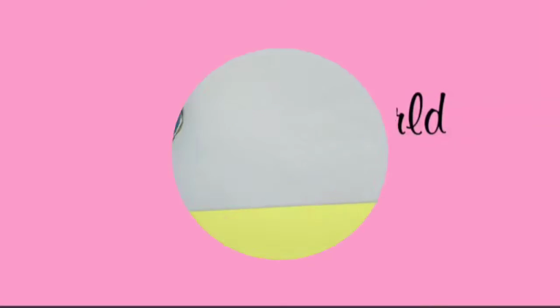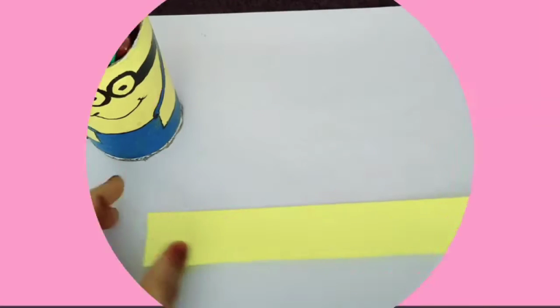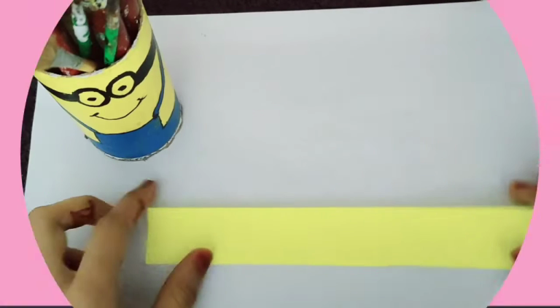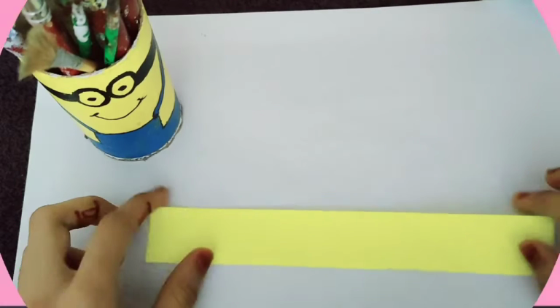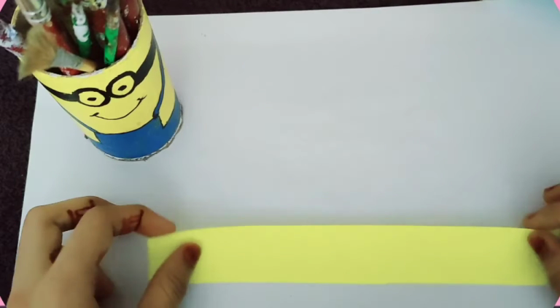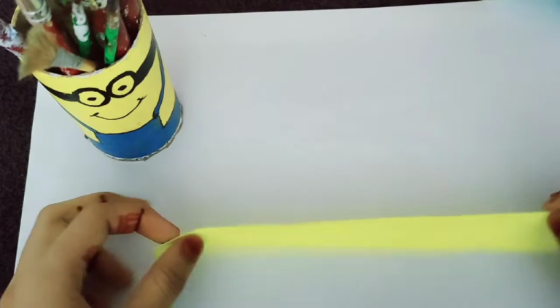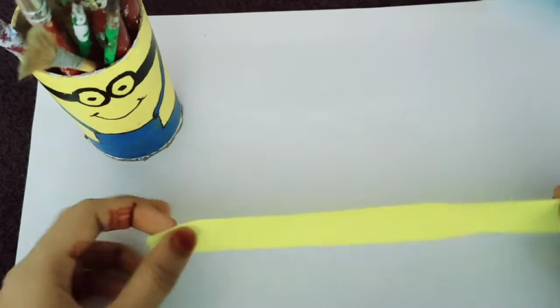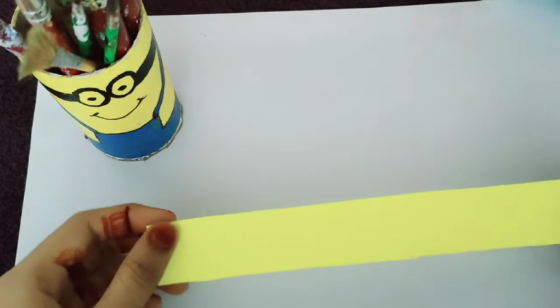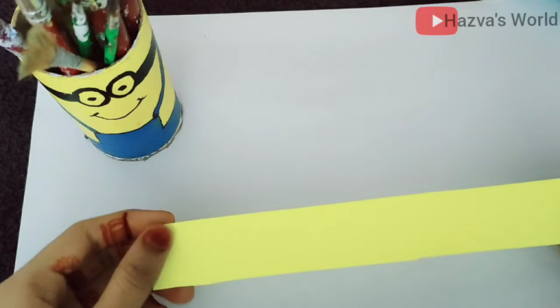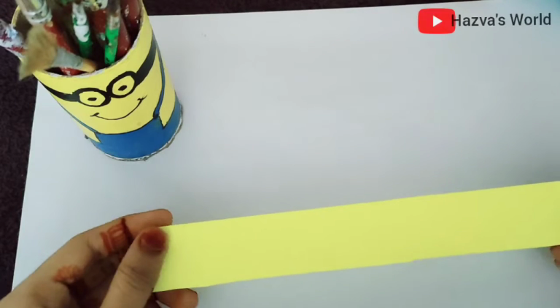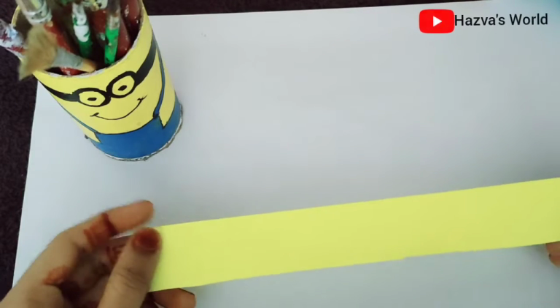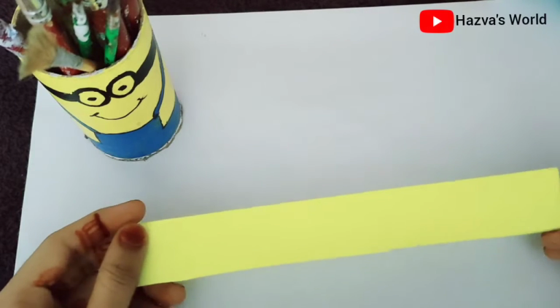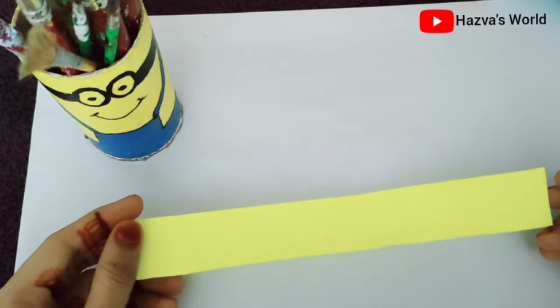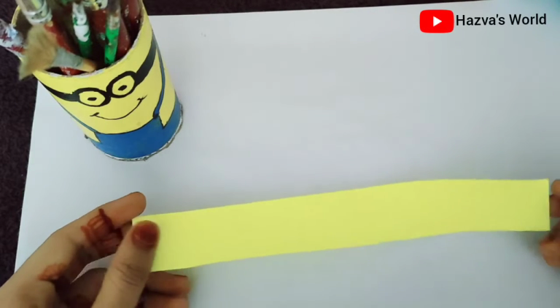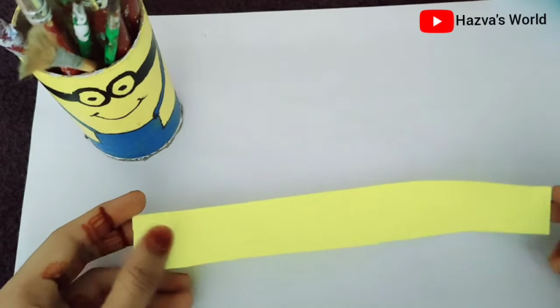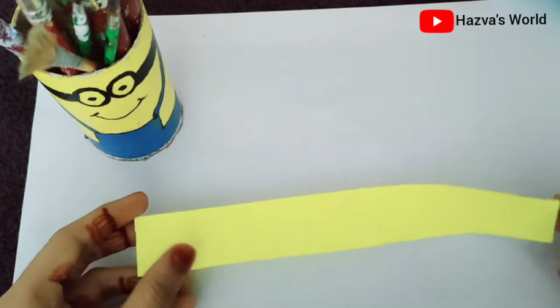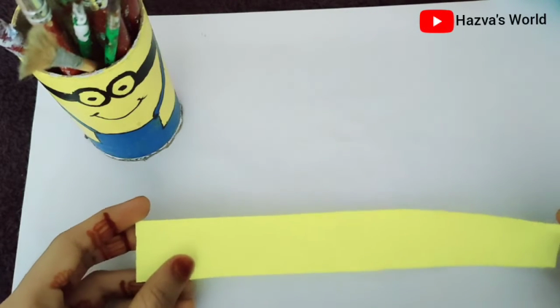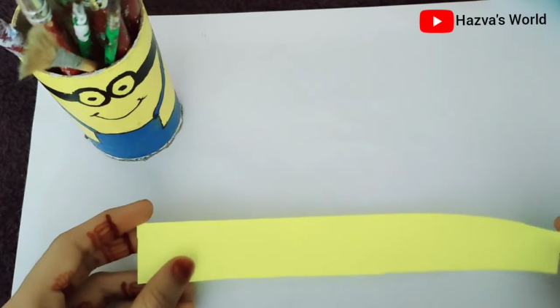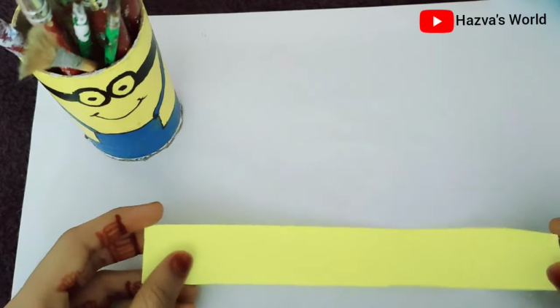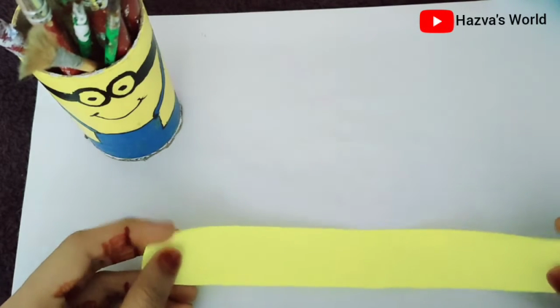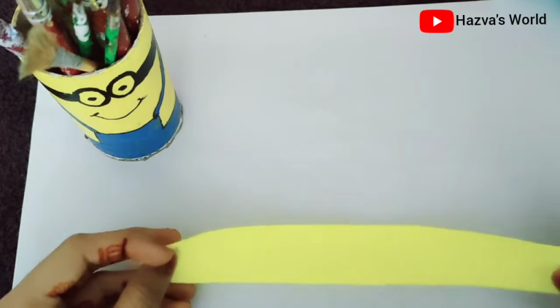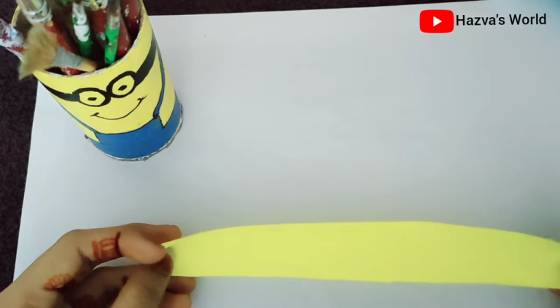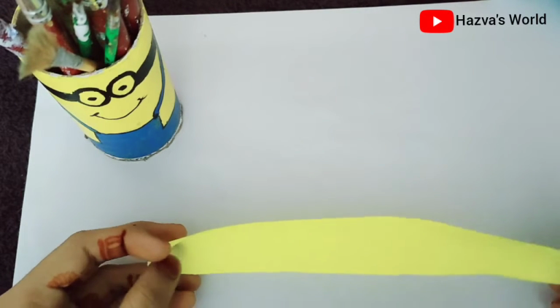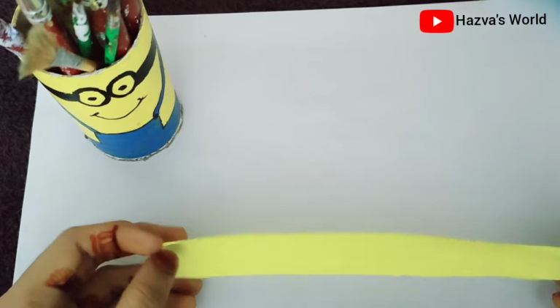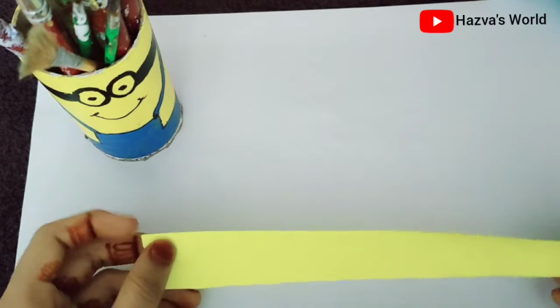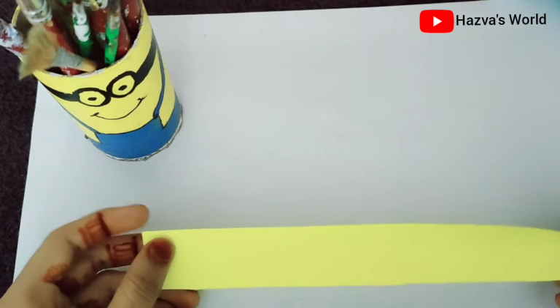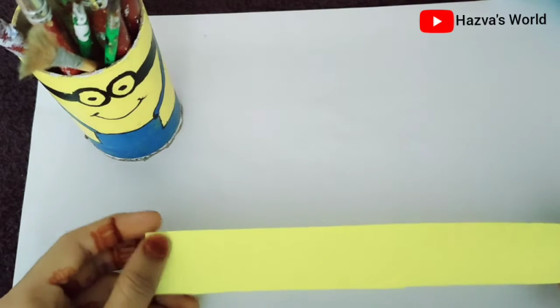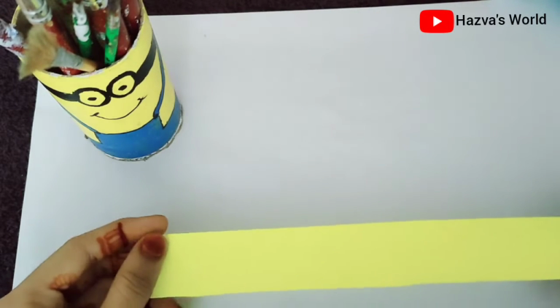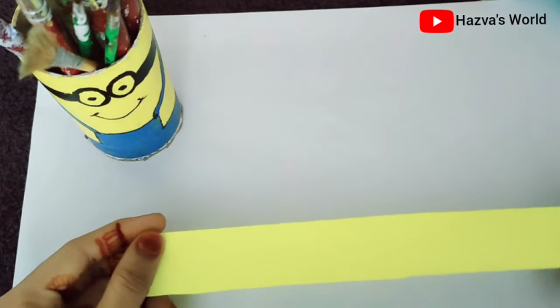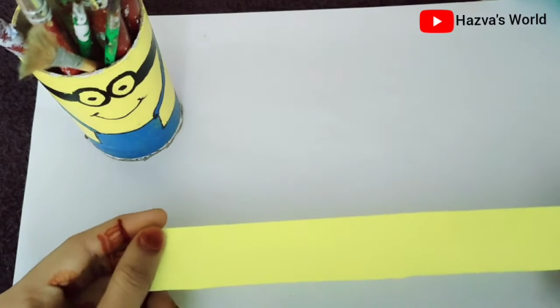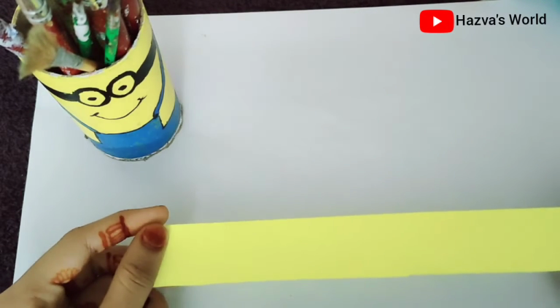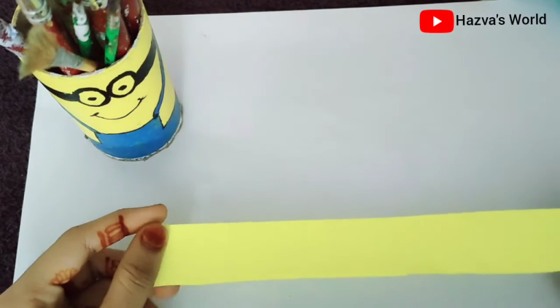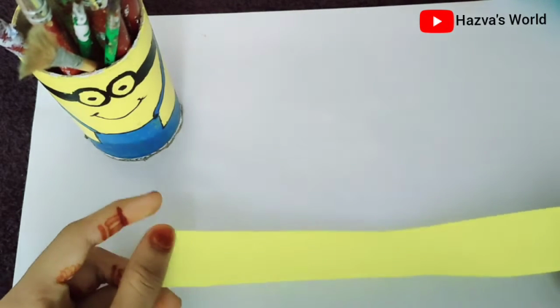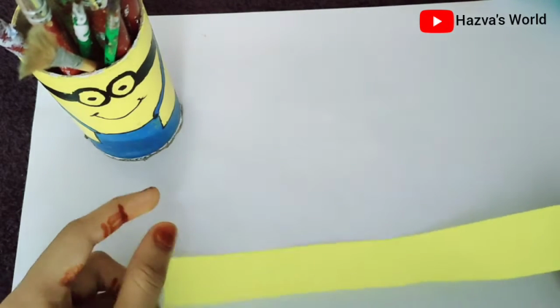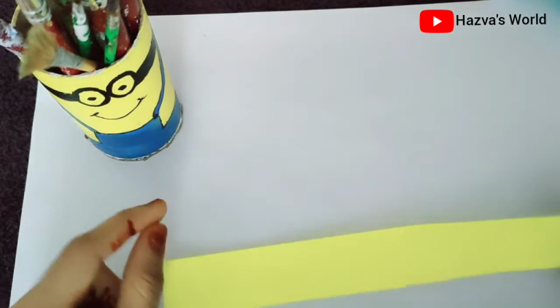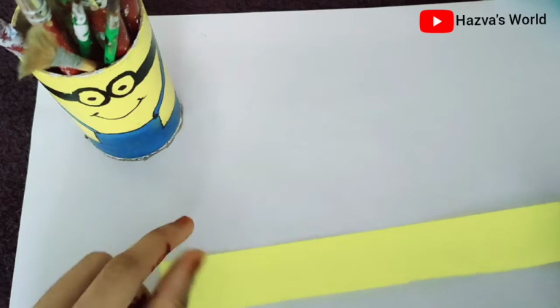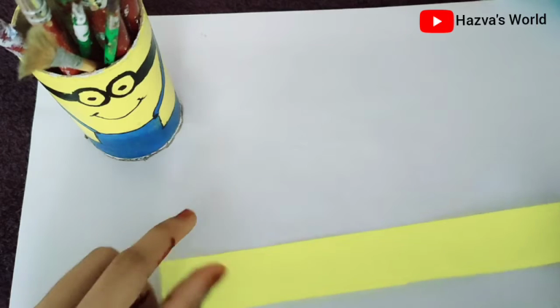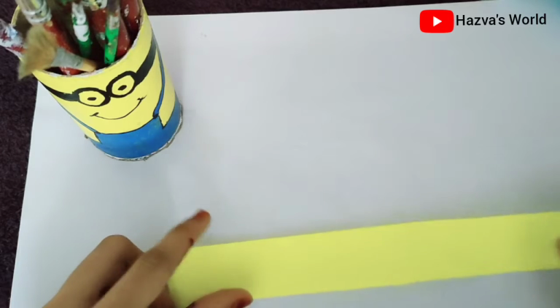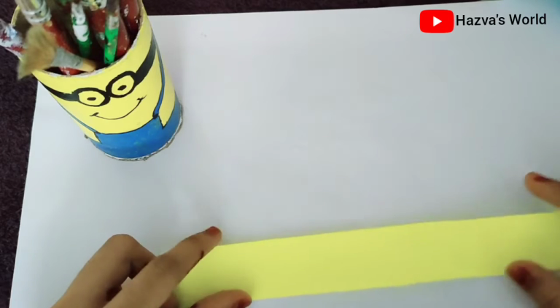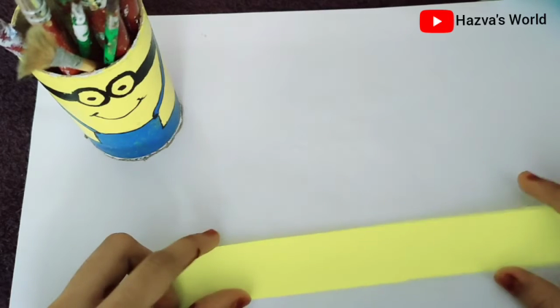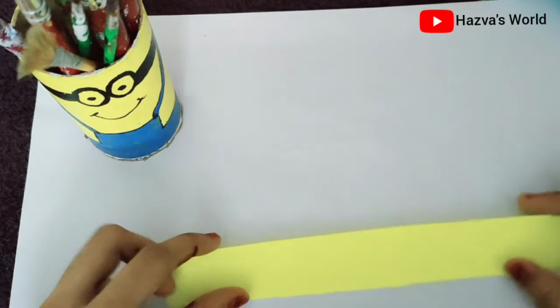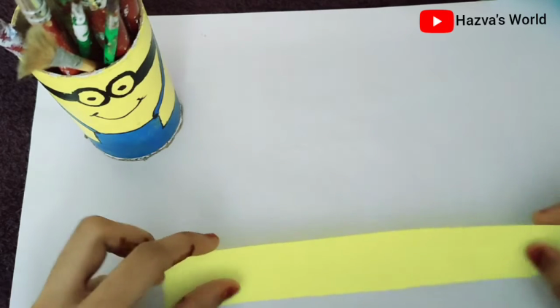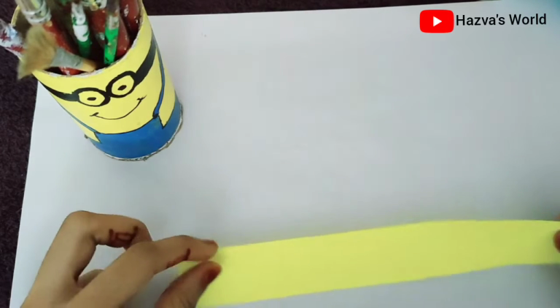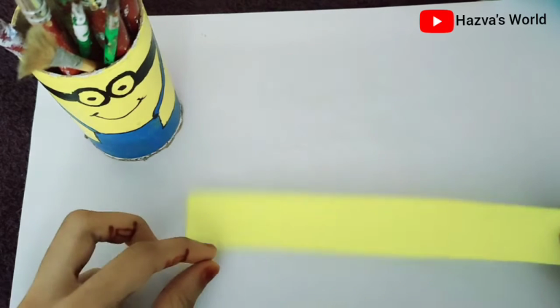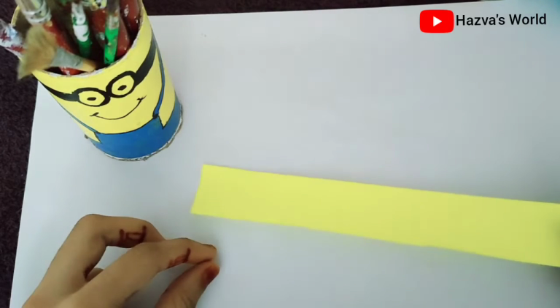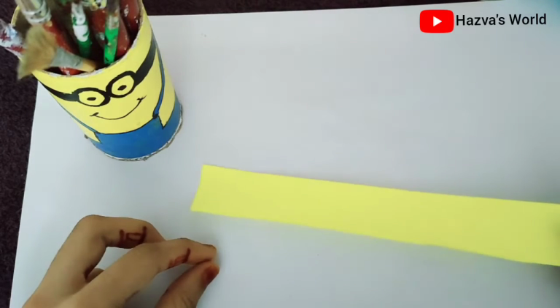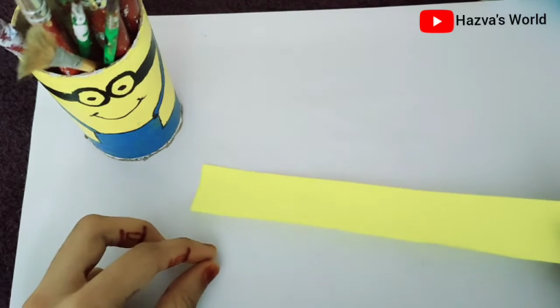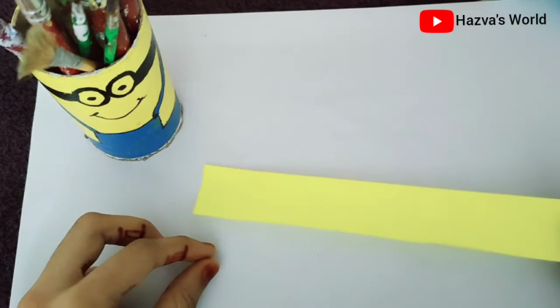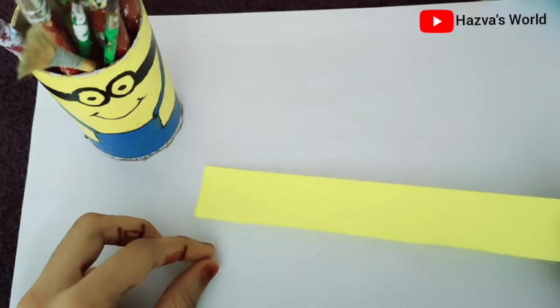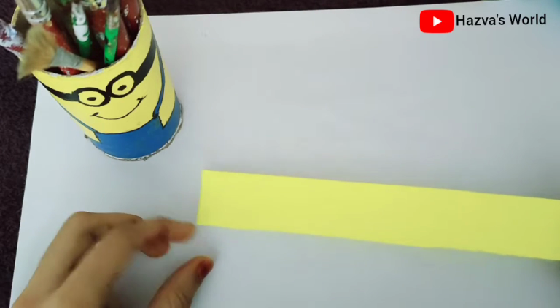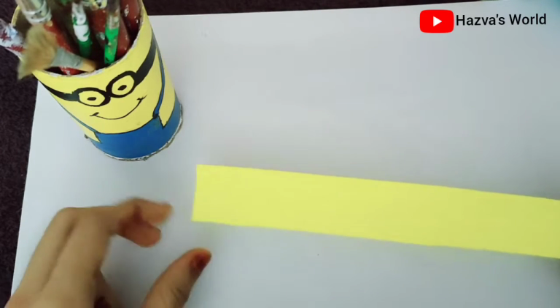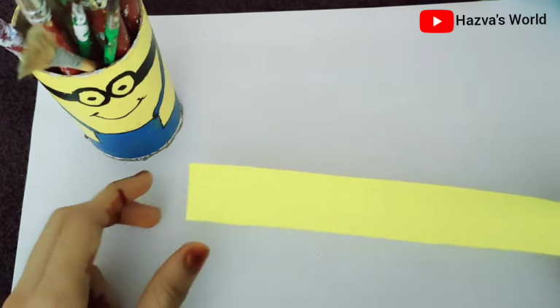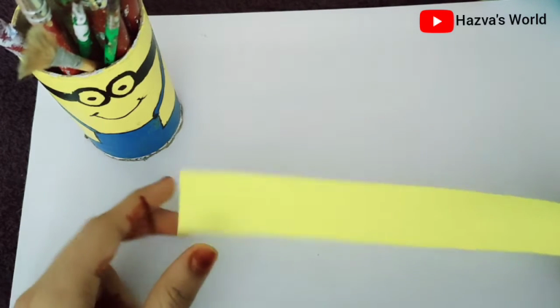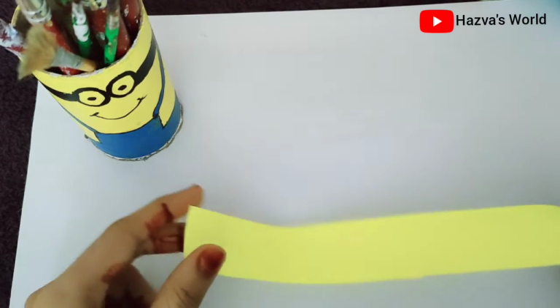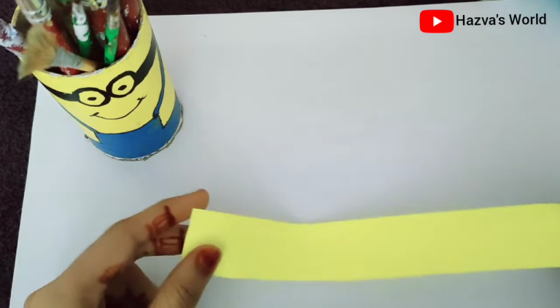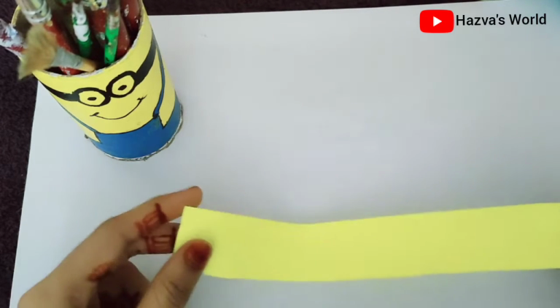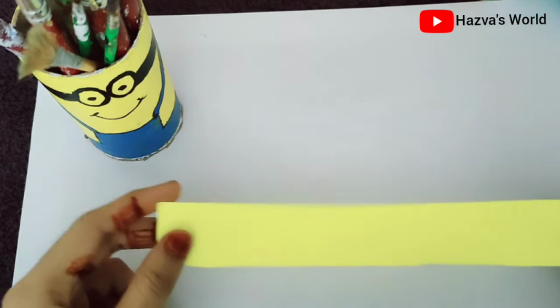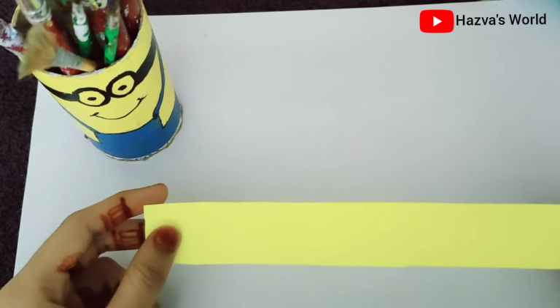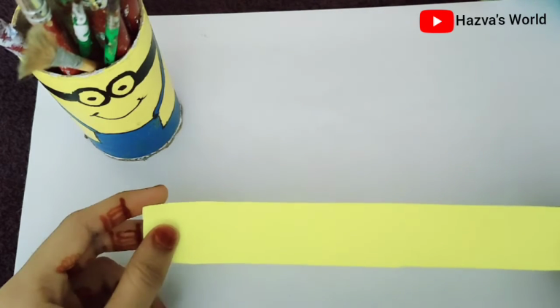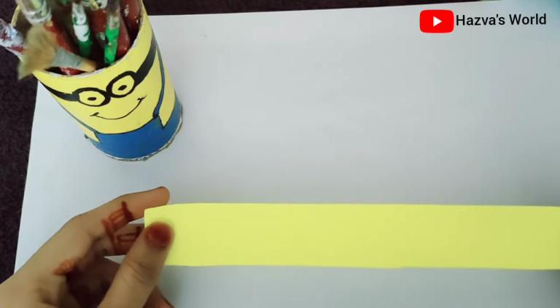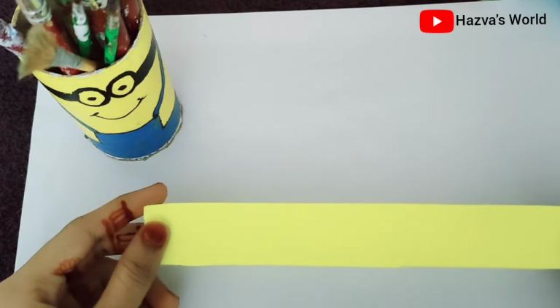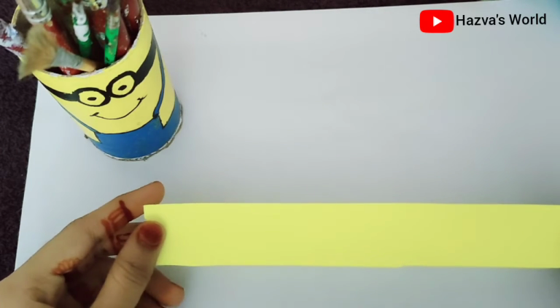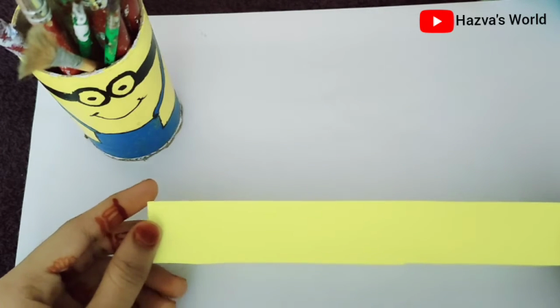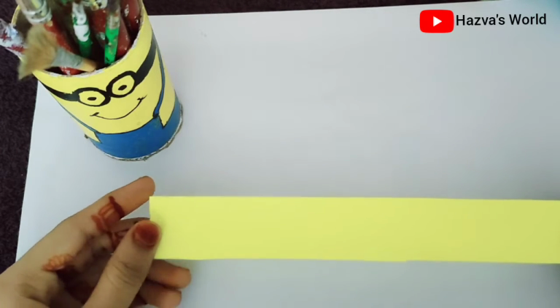Hello, welcome back to my channel HisWizWild. I am going to show you the paper flowers in this video.